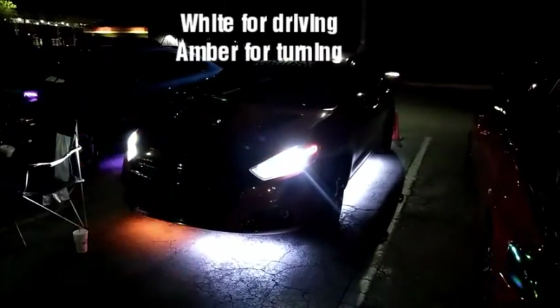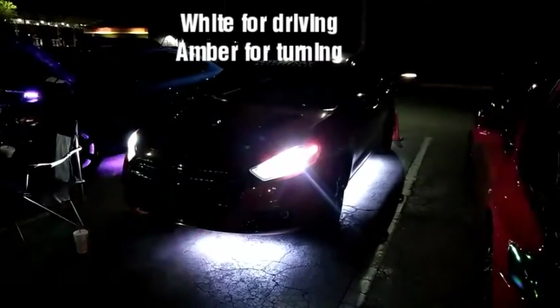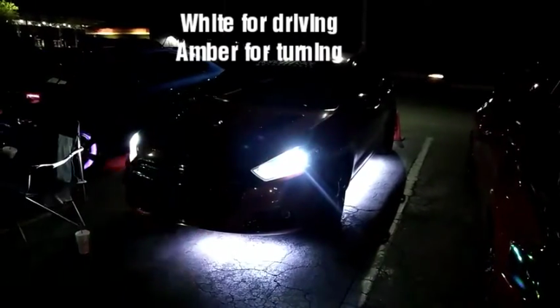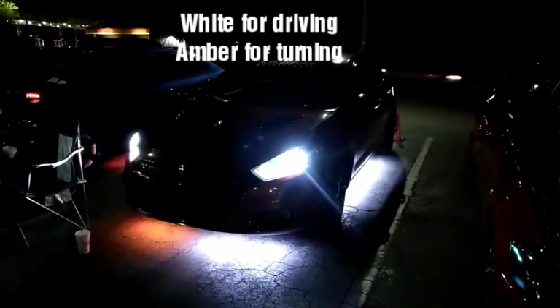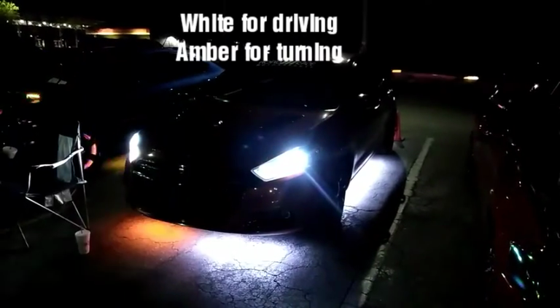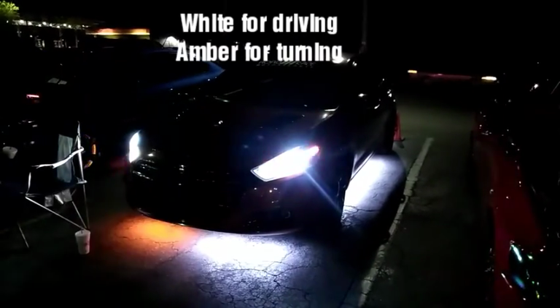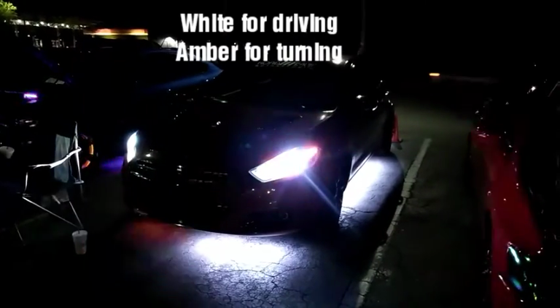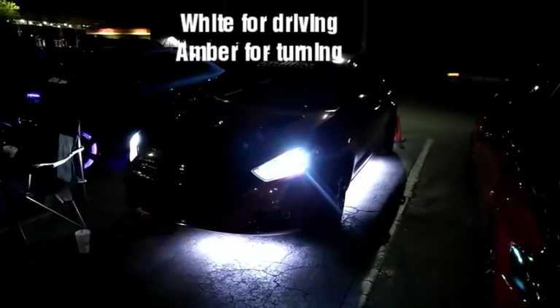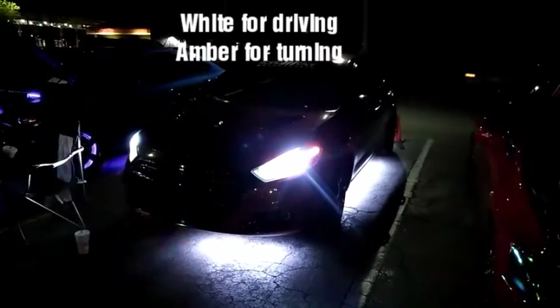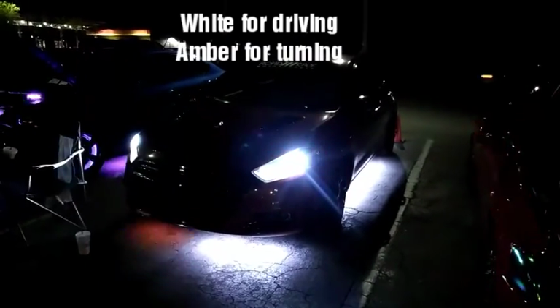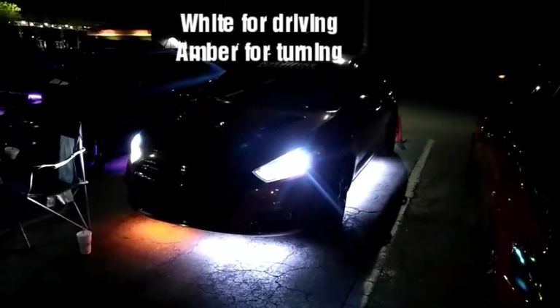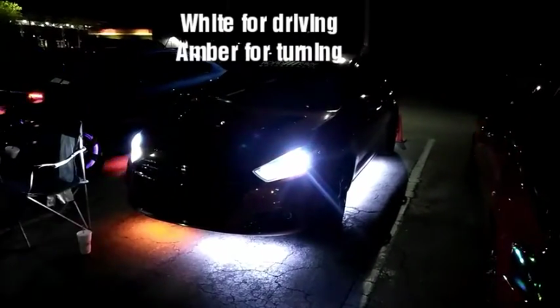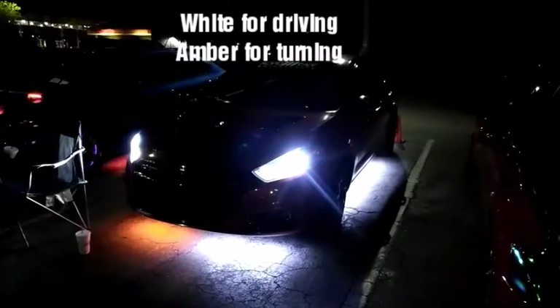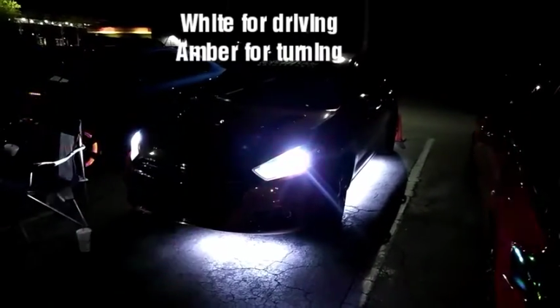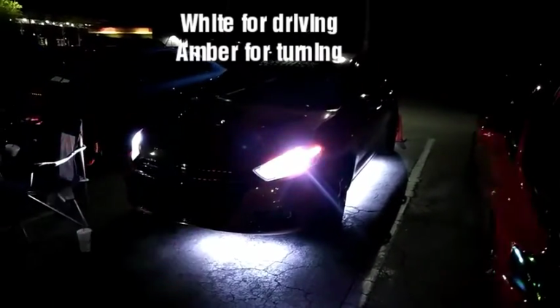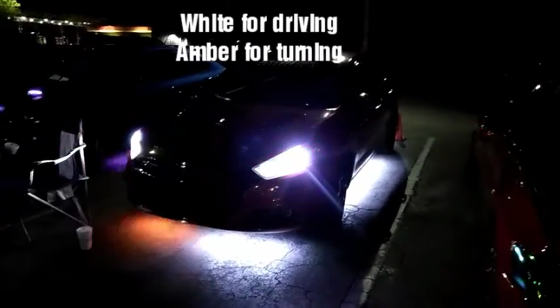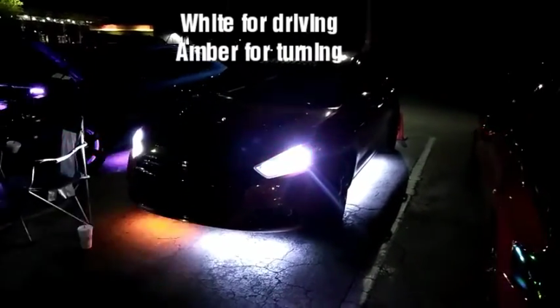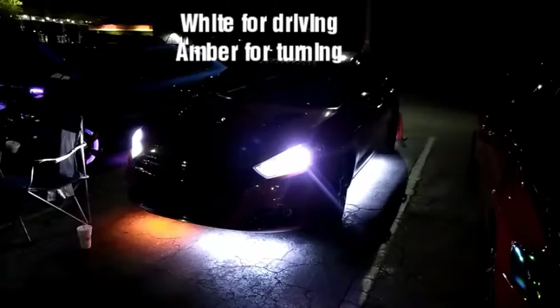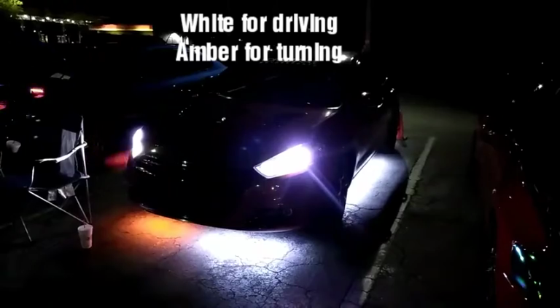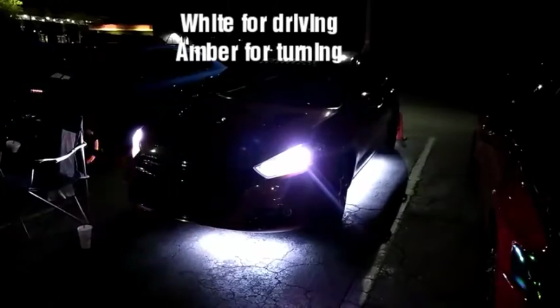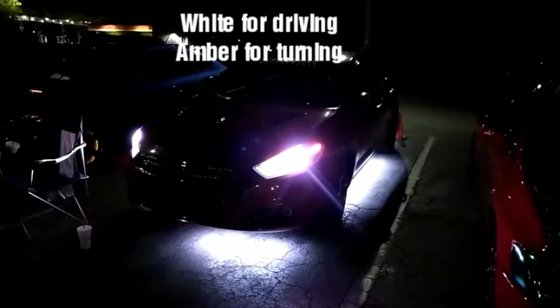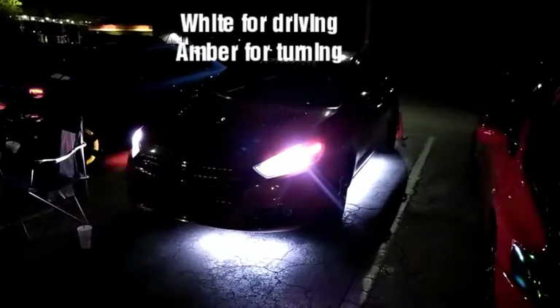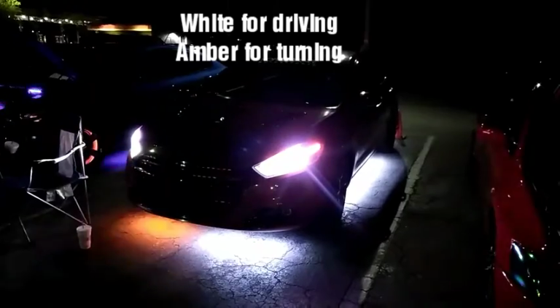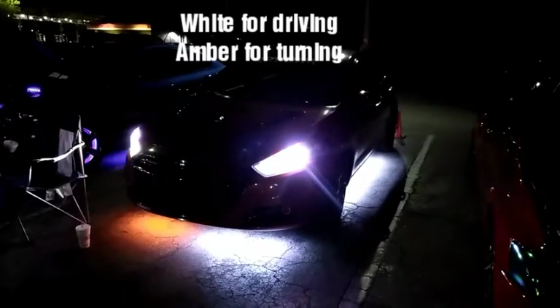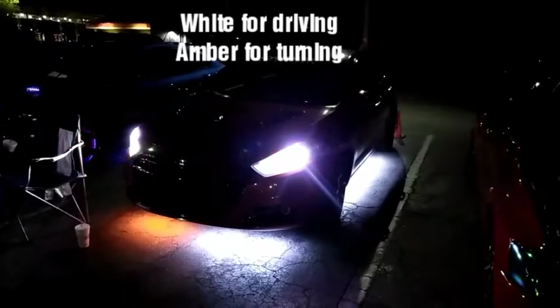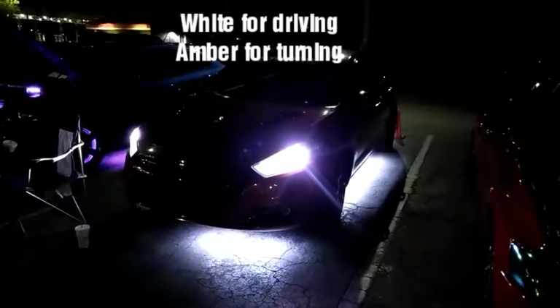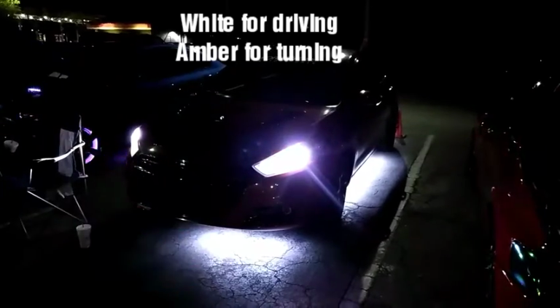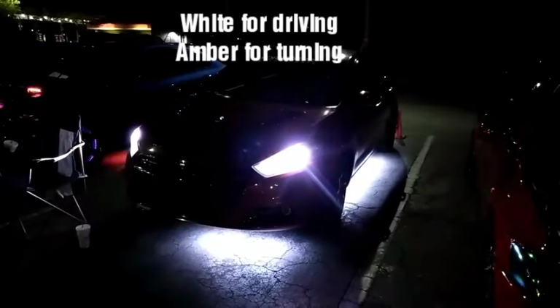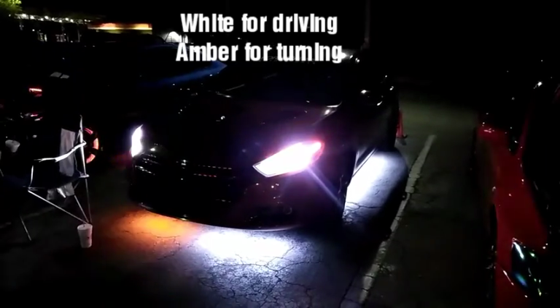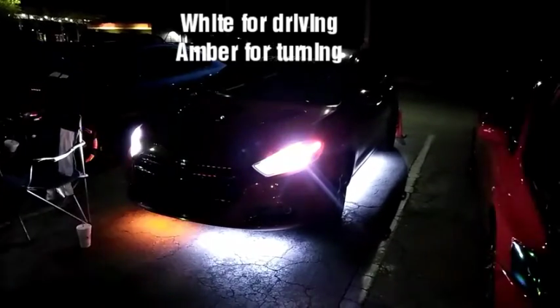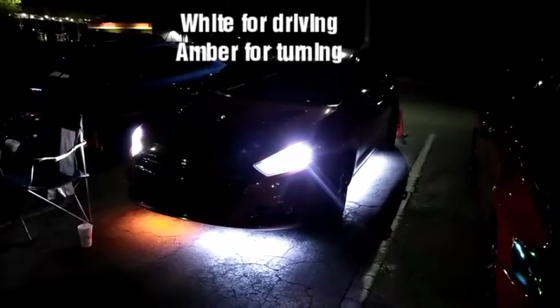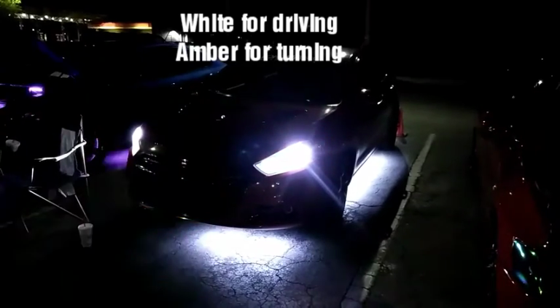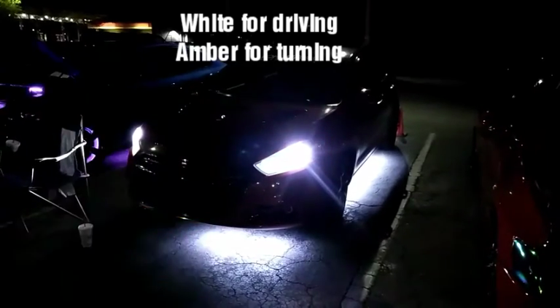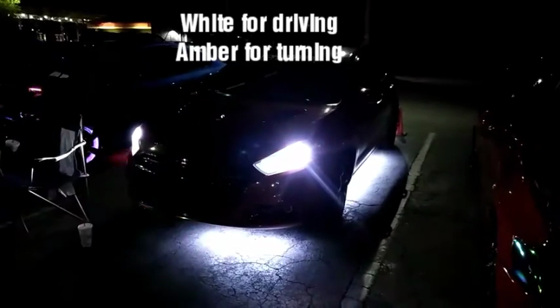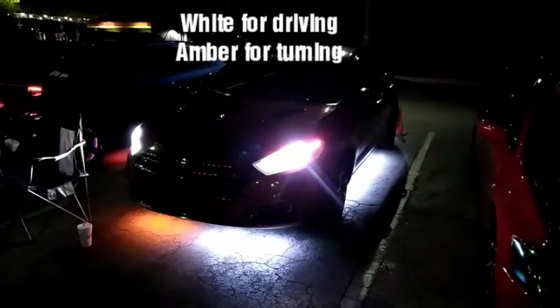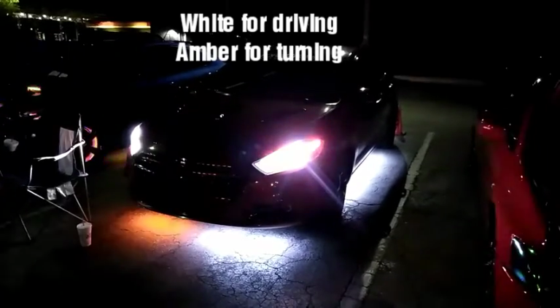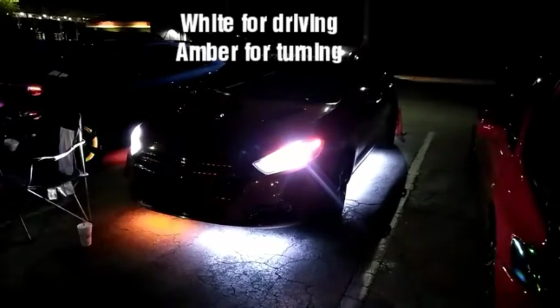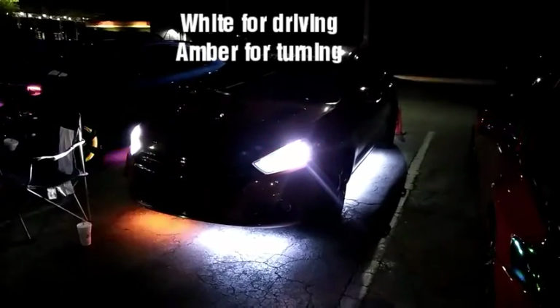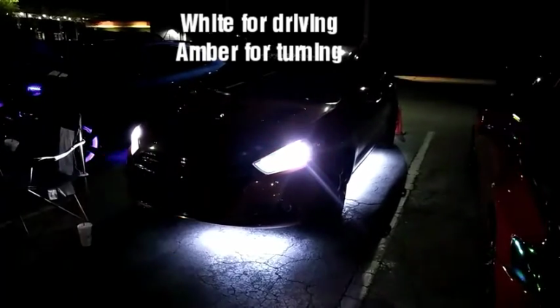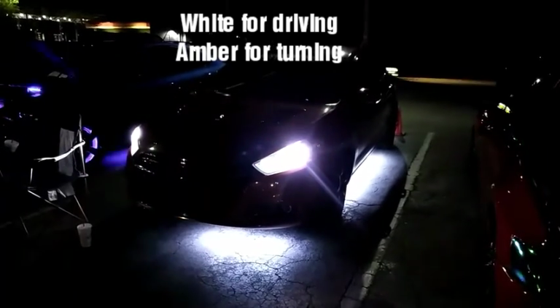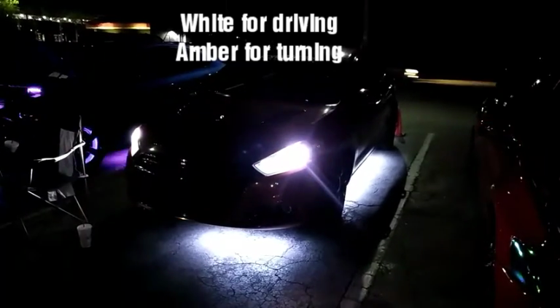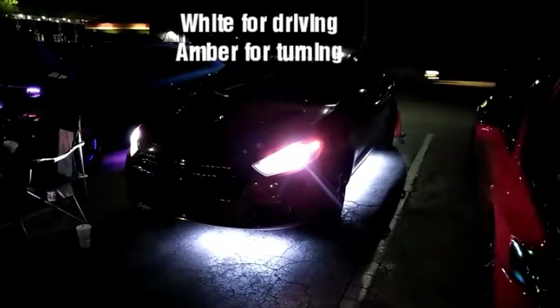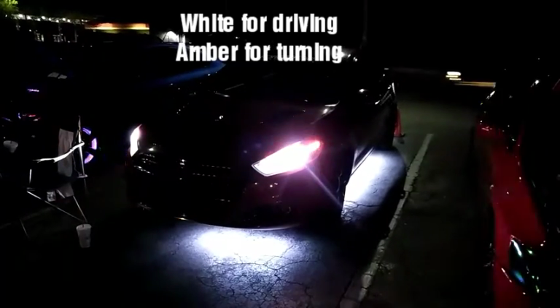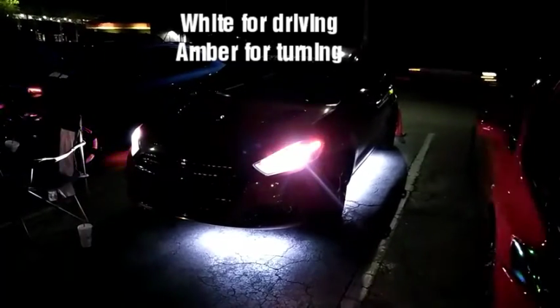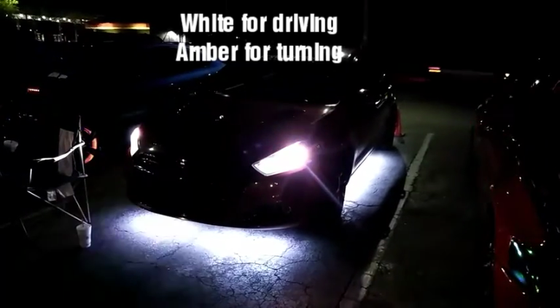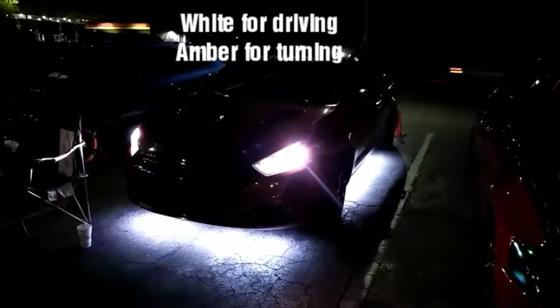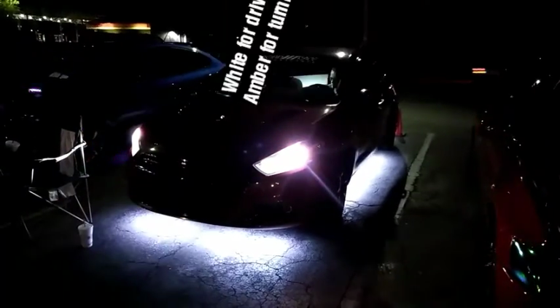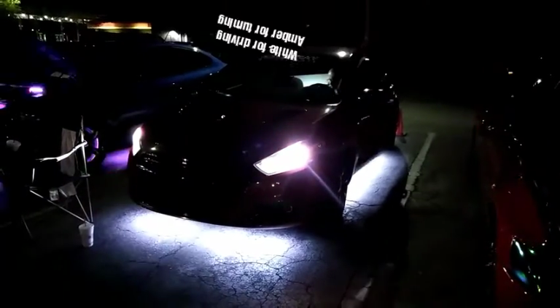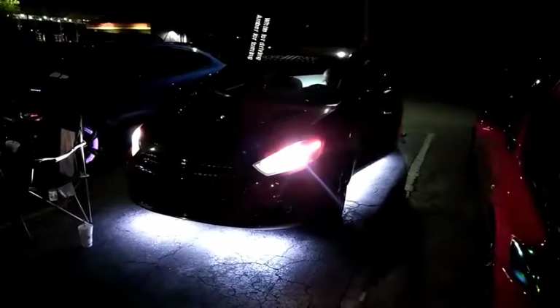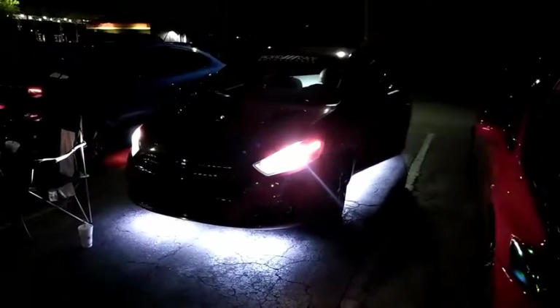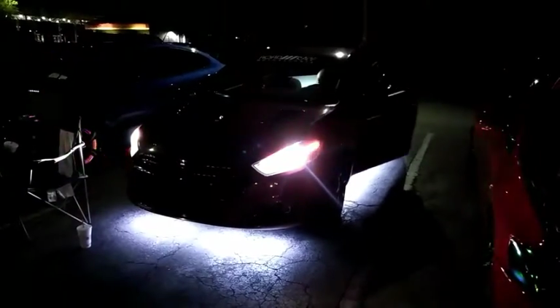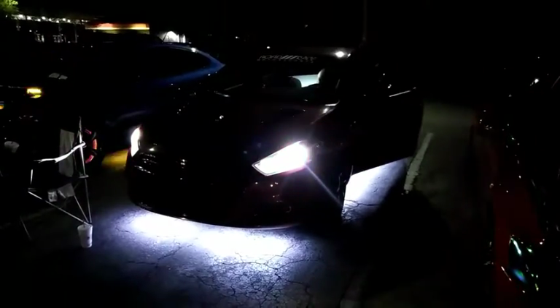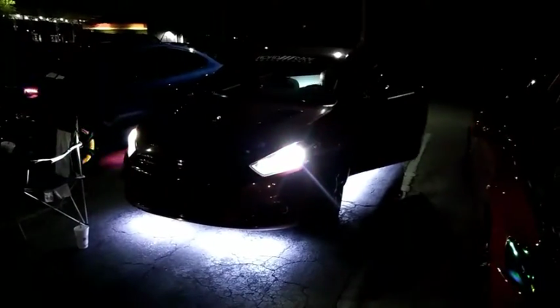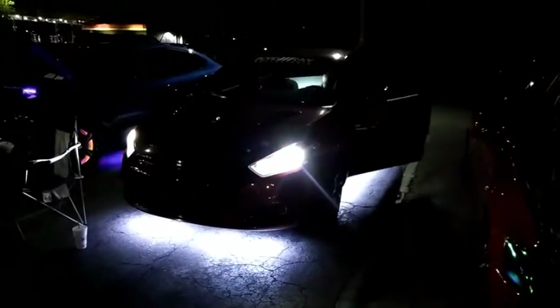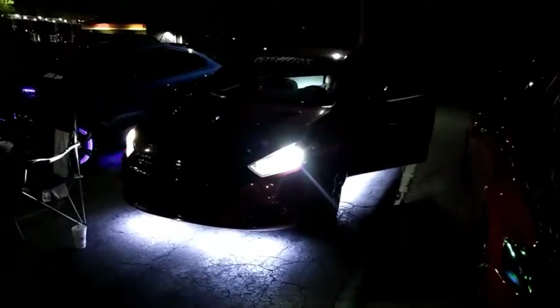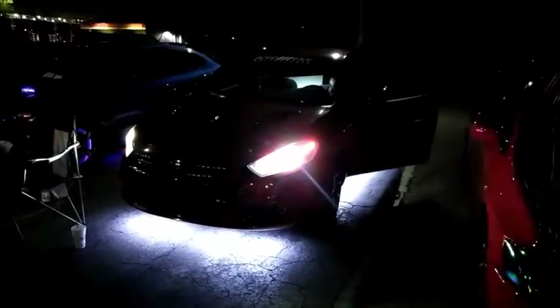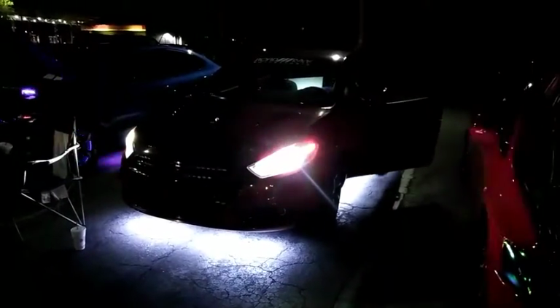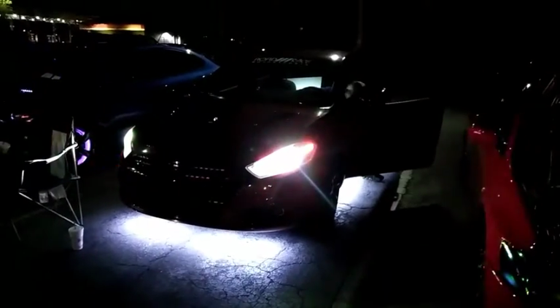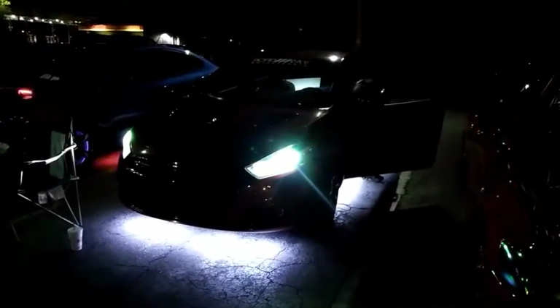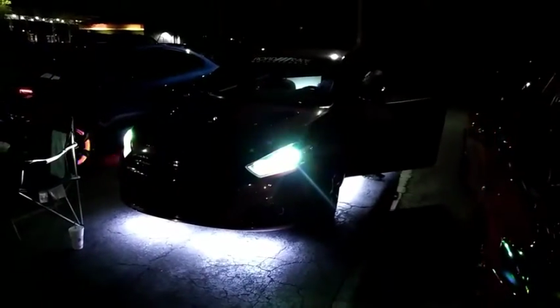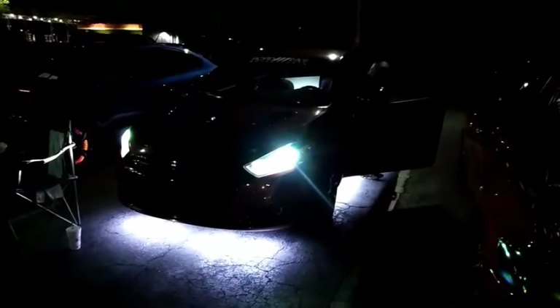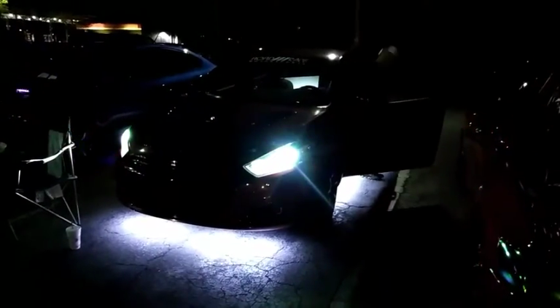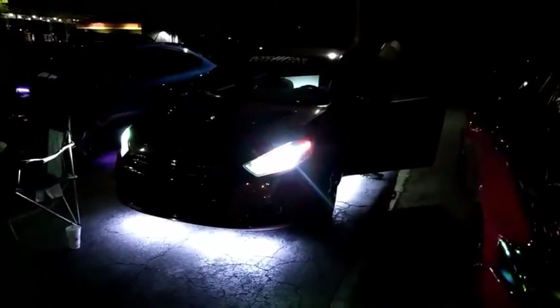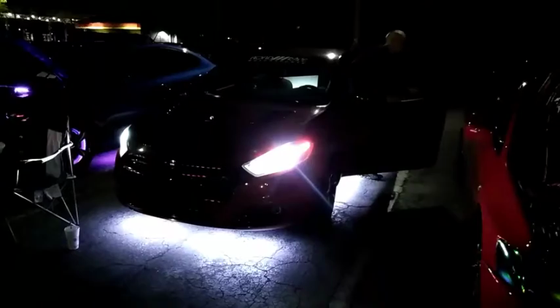To the right side — turn on the signal. Back to the white welcome lights.